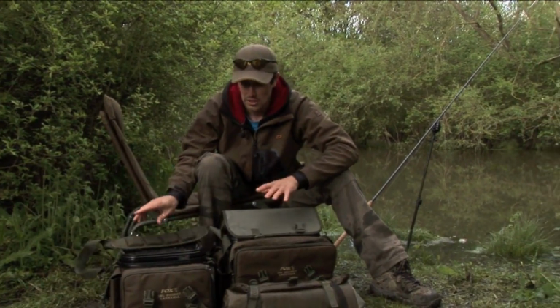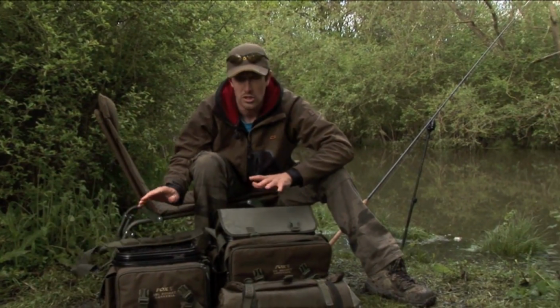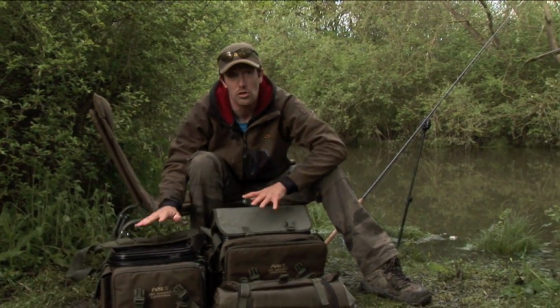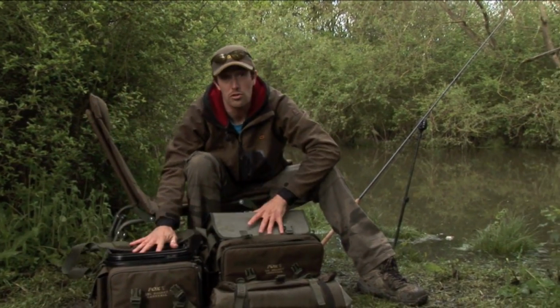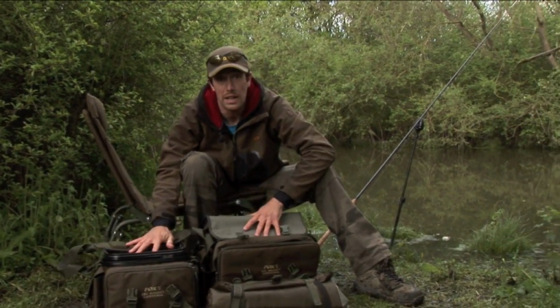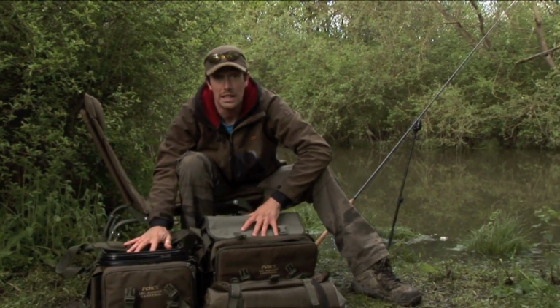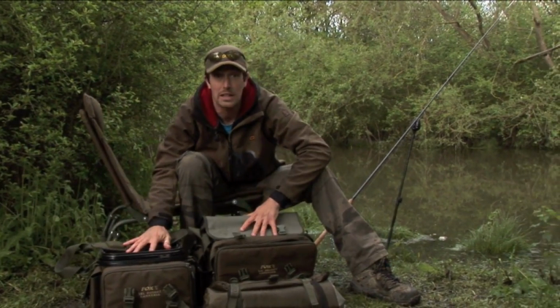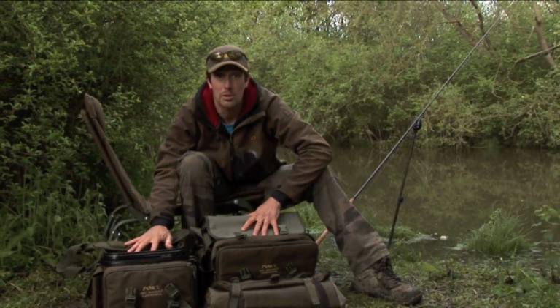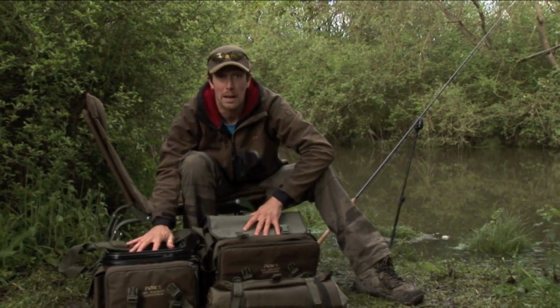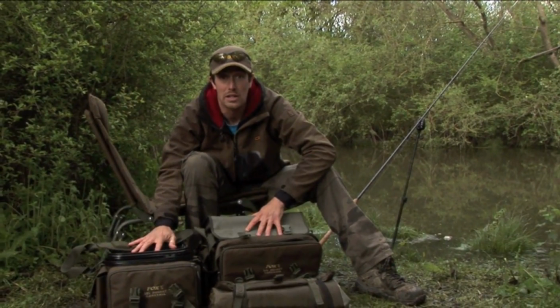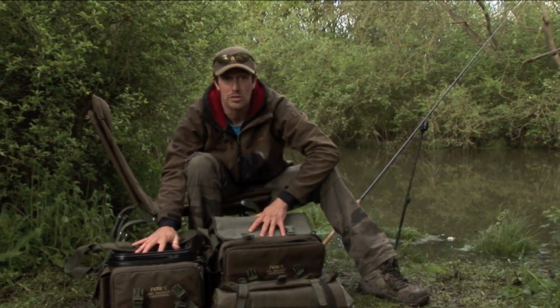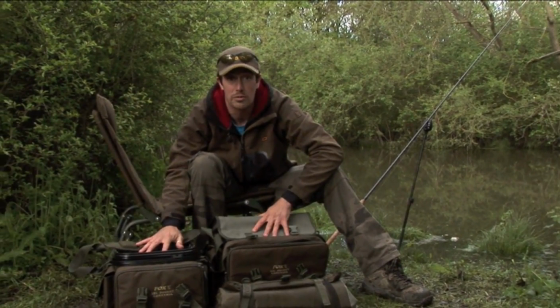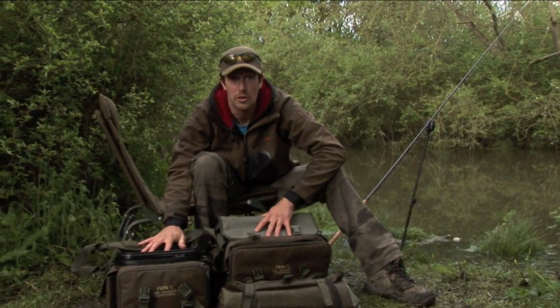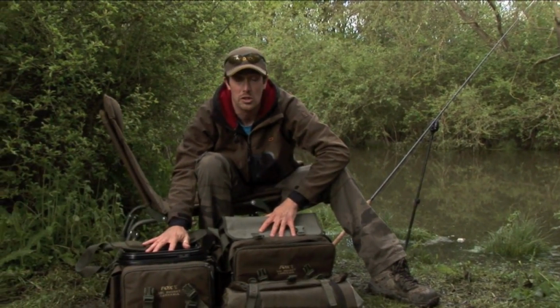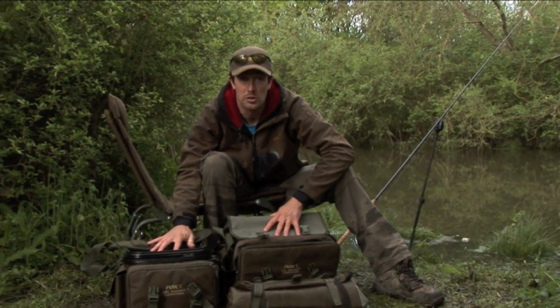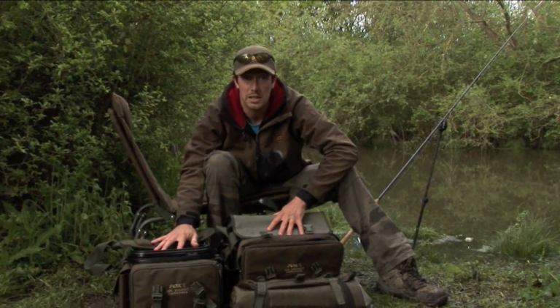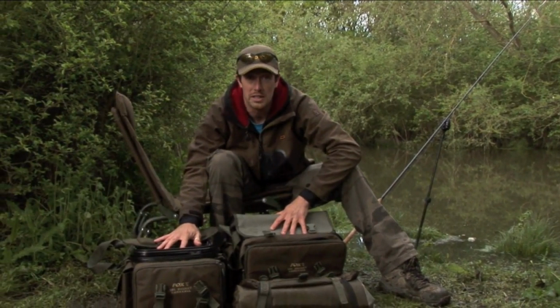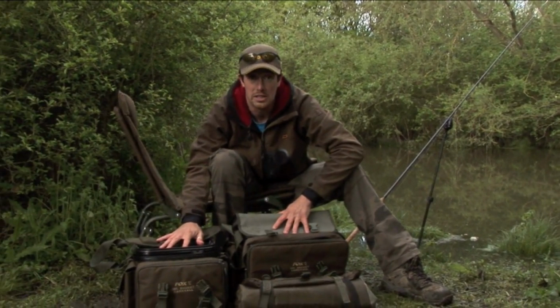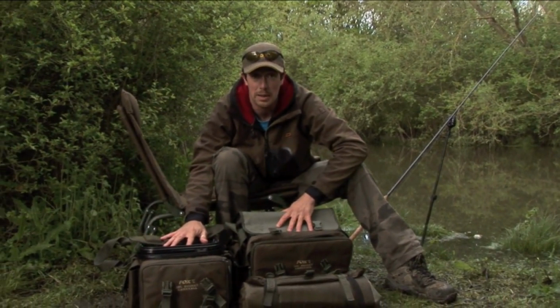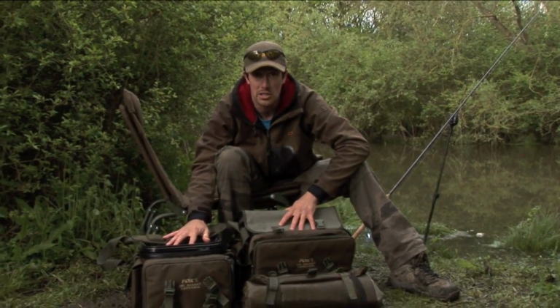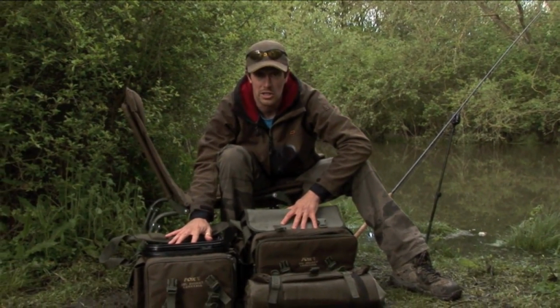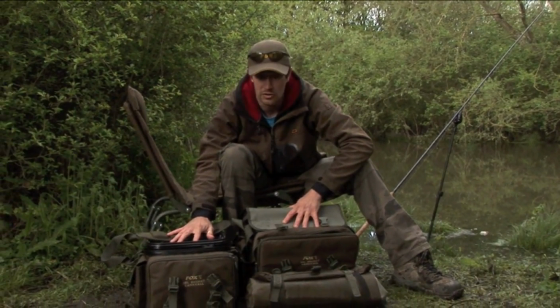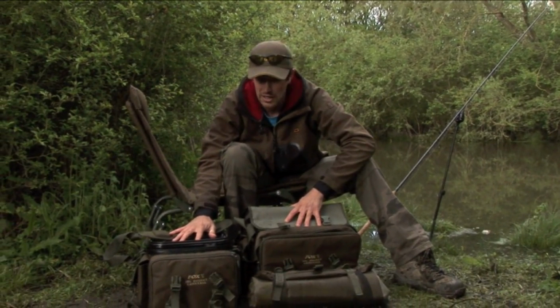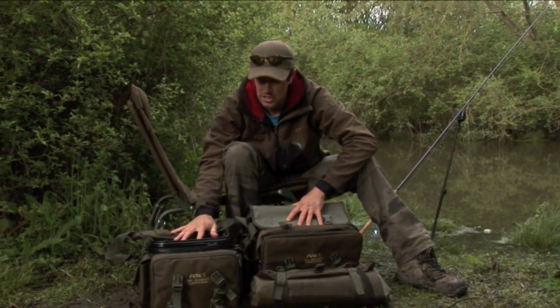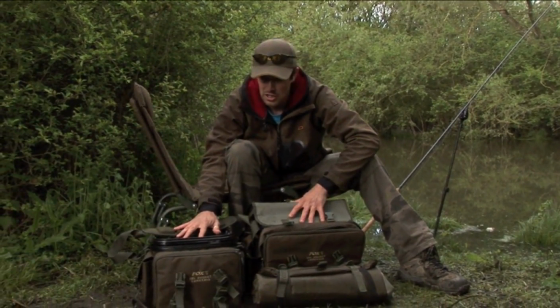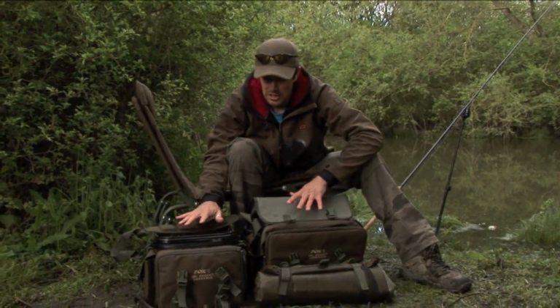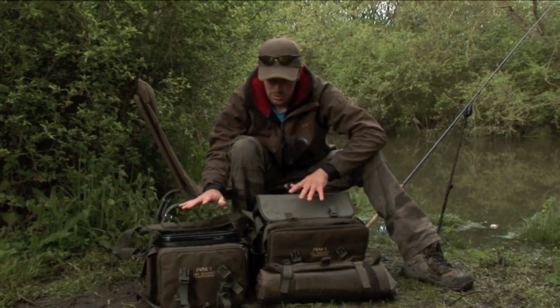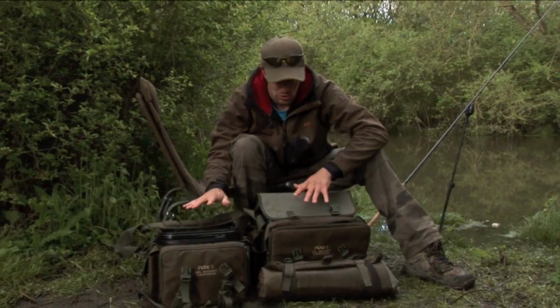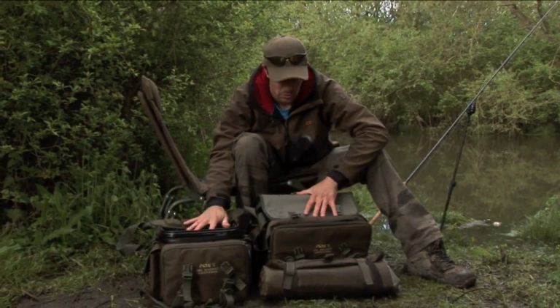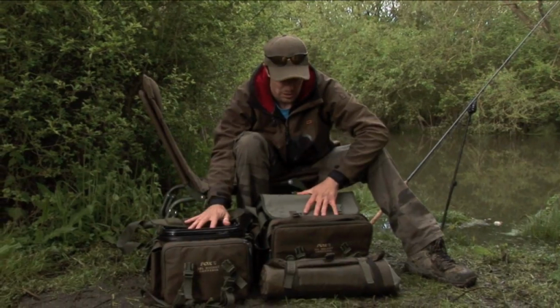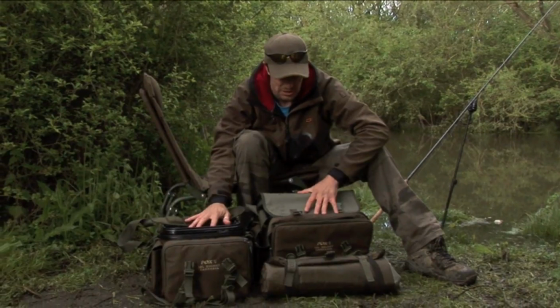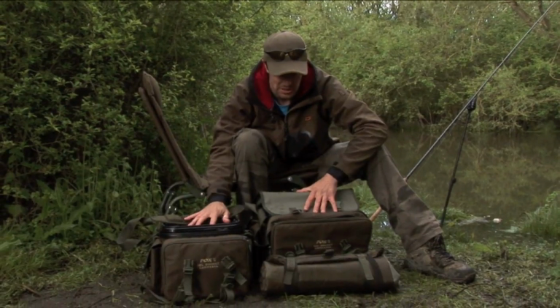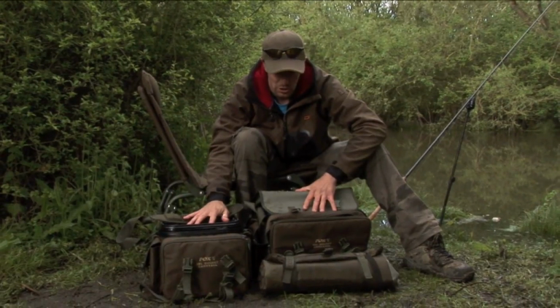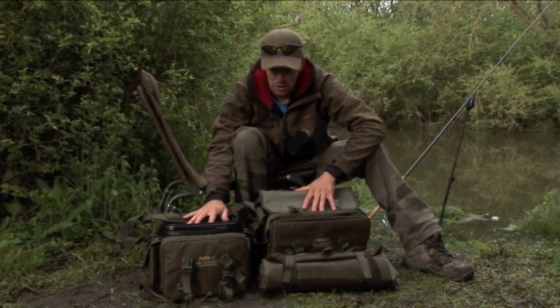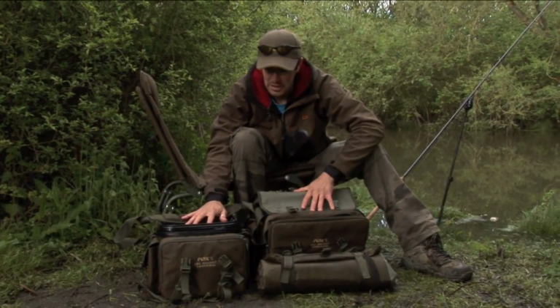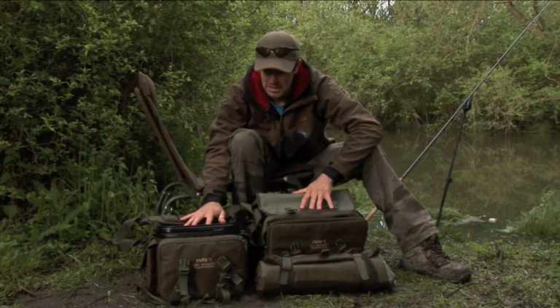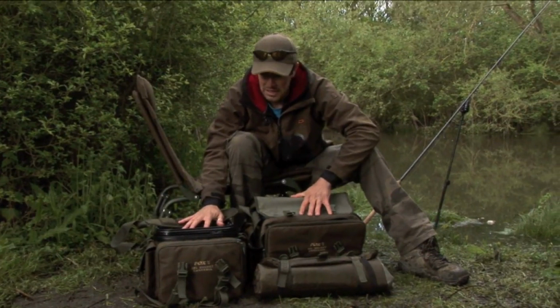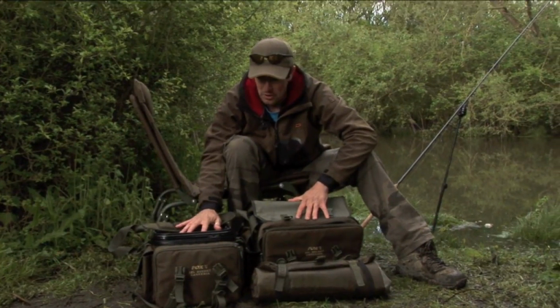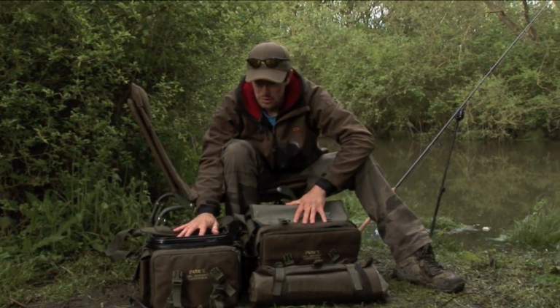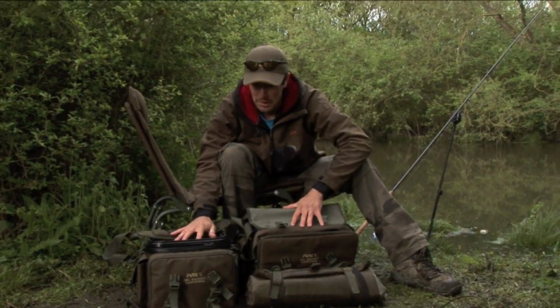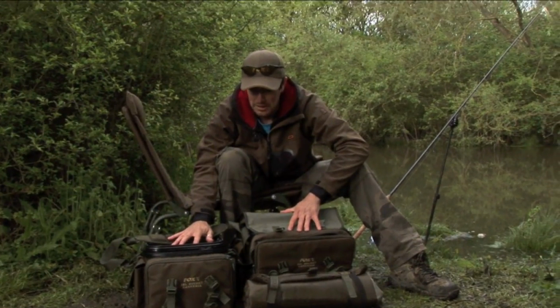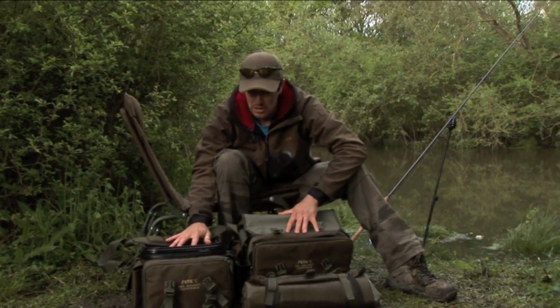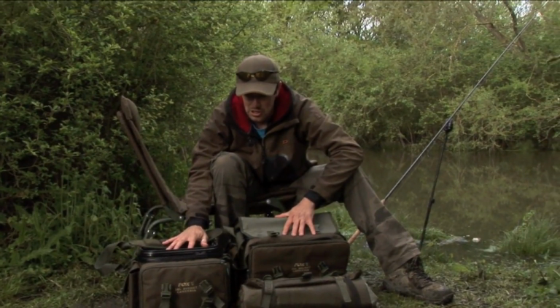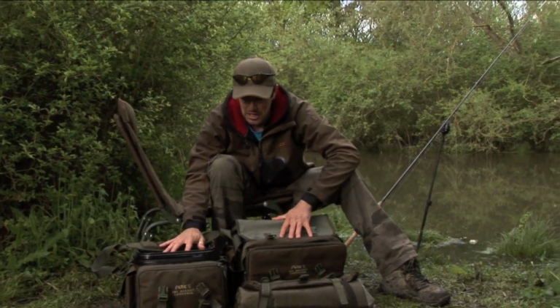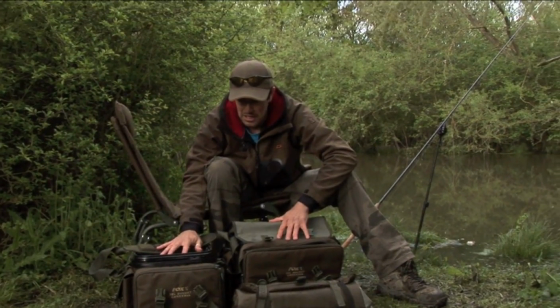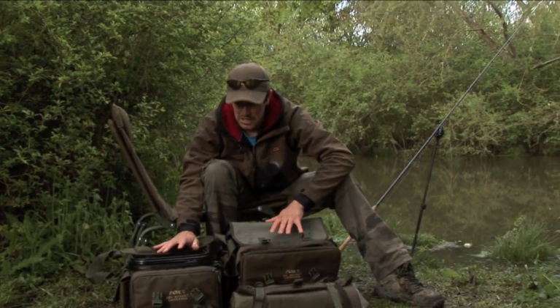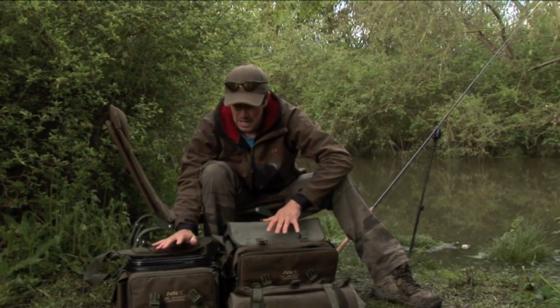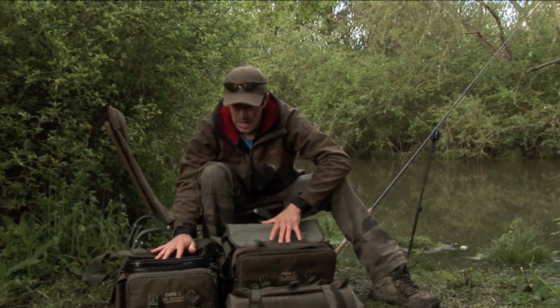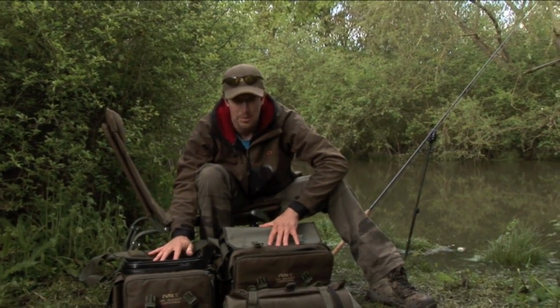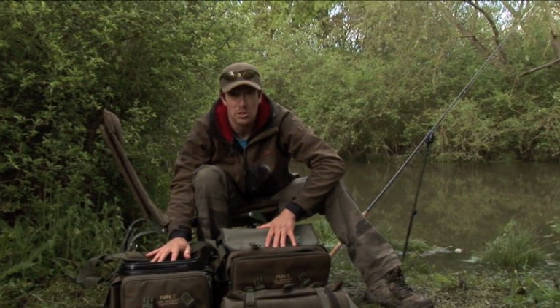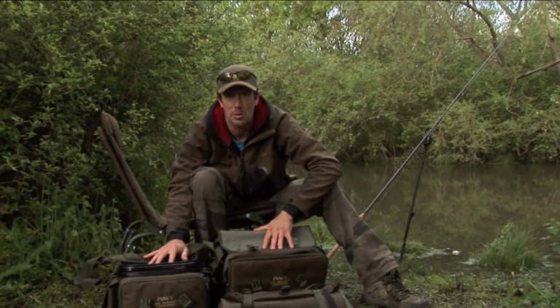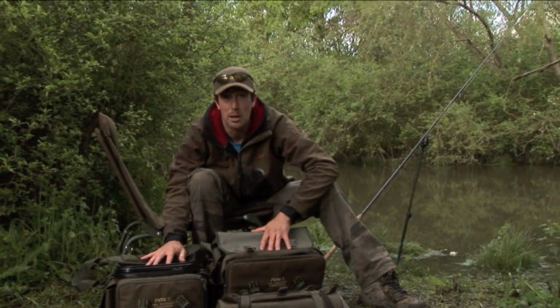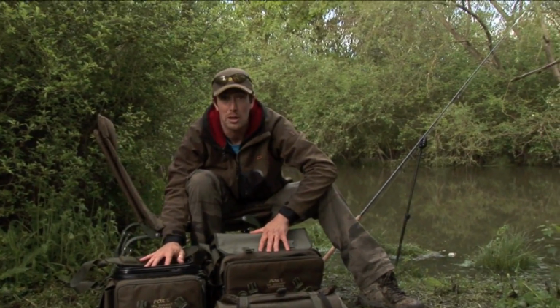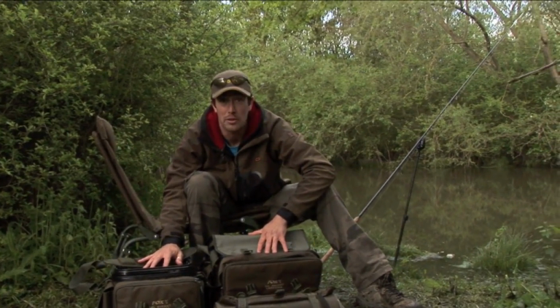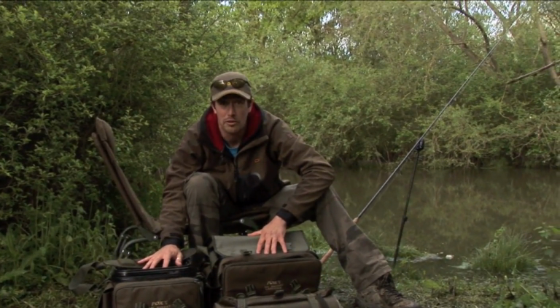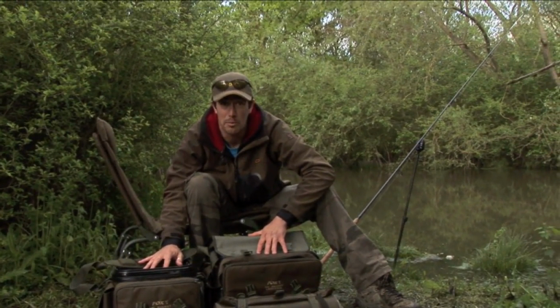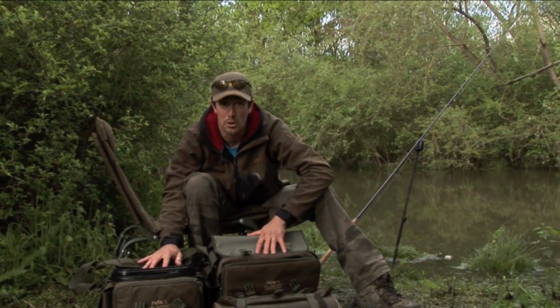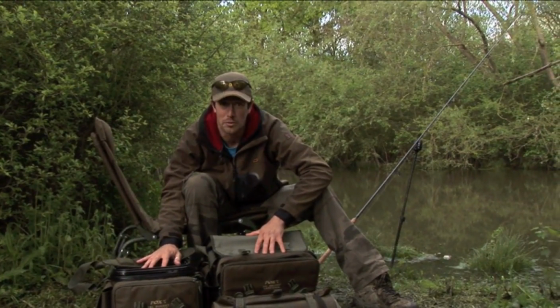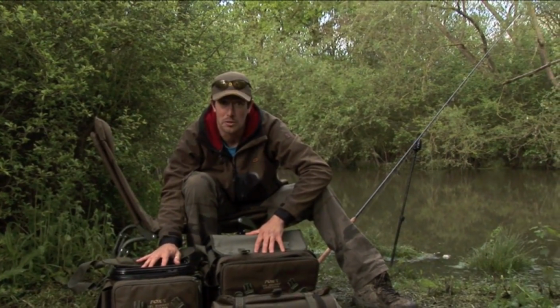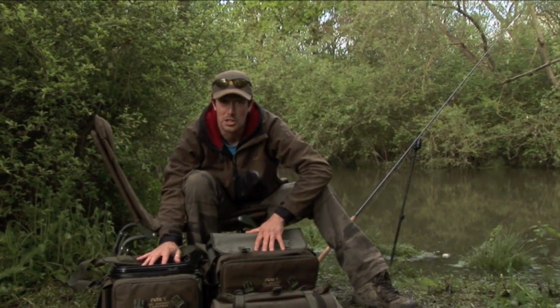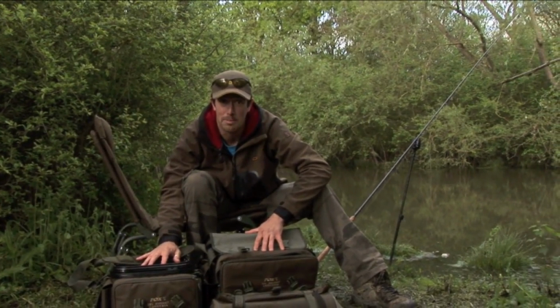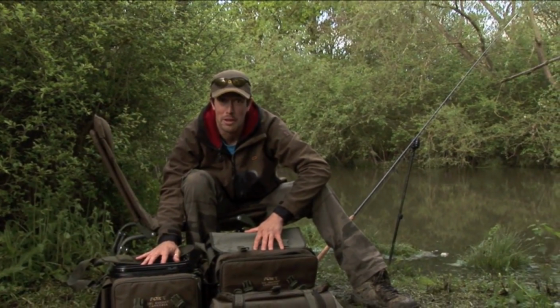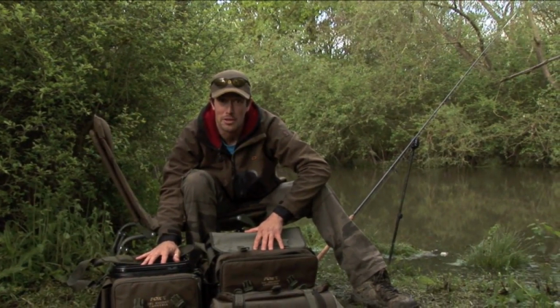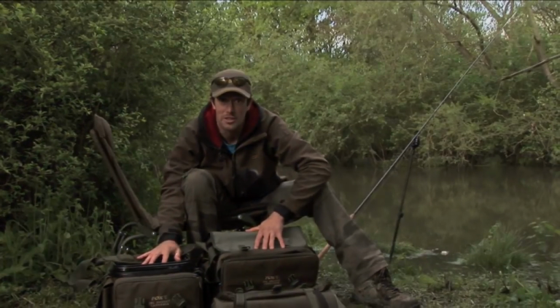Two cracking little bags from Fox within the Specialist range. I'm sure we're going to see a lot of these out on the bank this year — absolutely perfect for modern fishing methods.